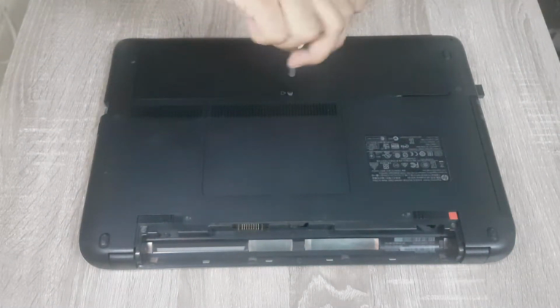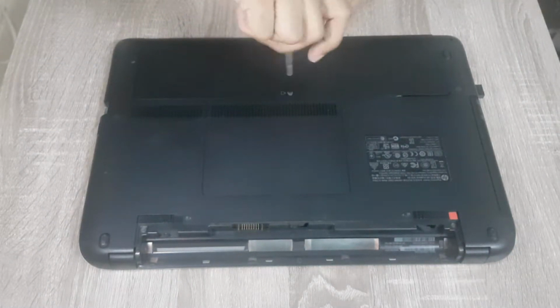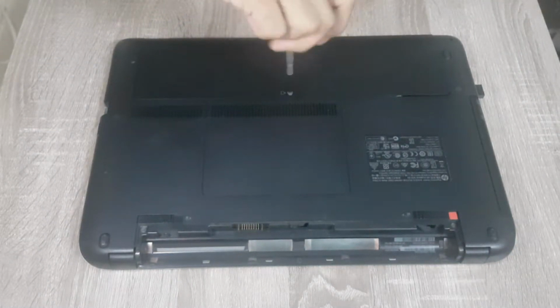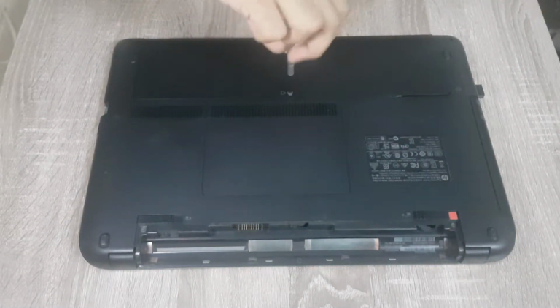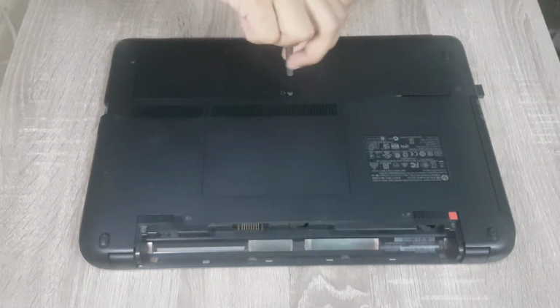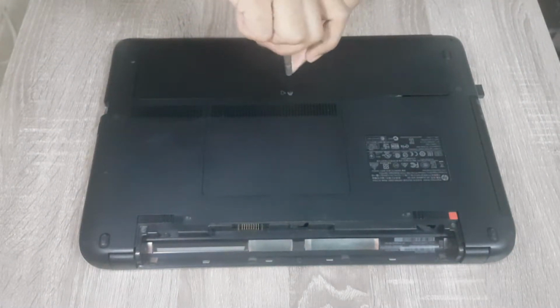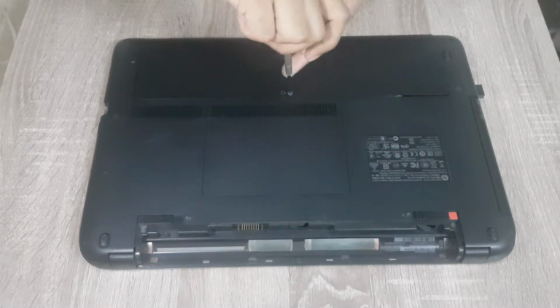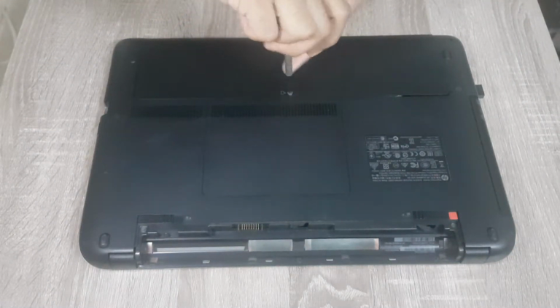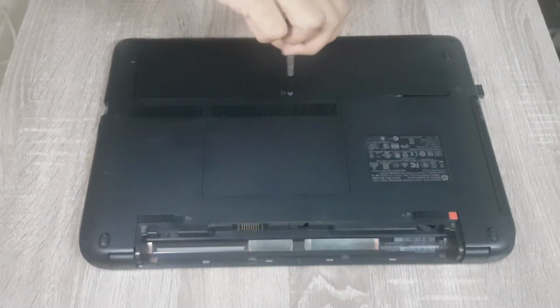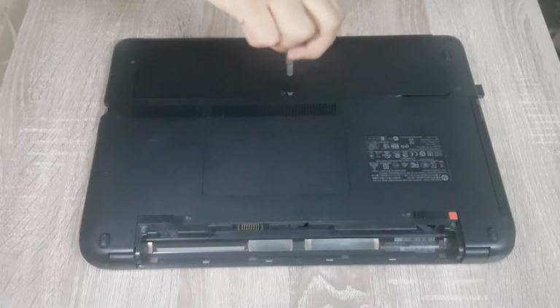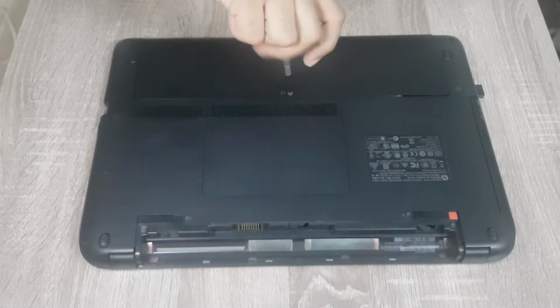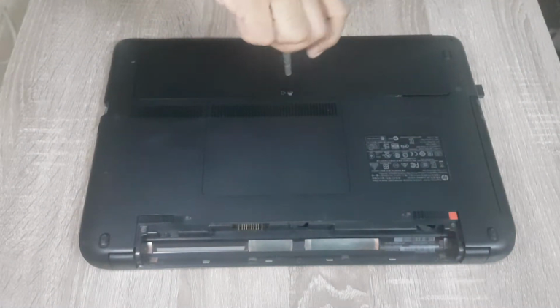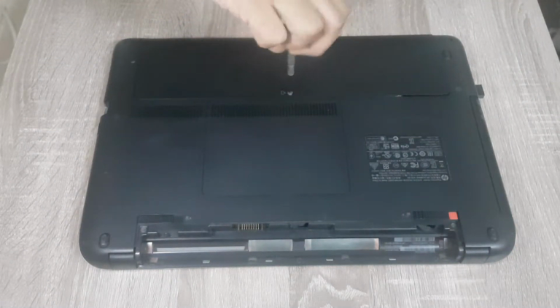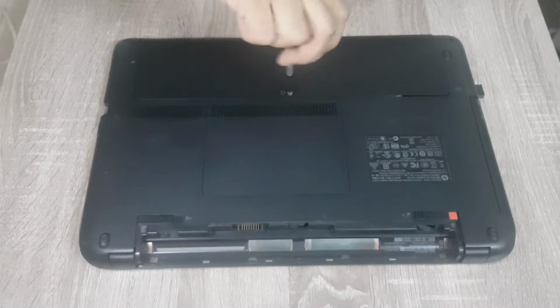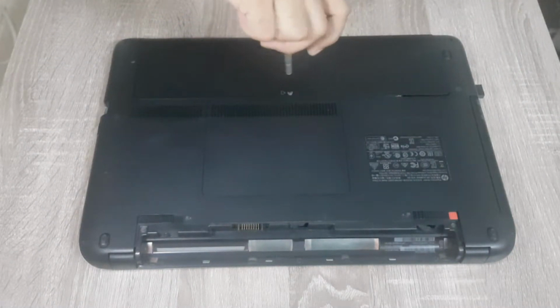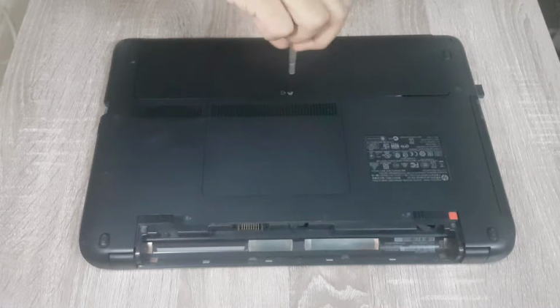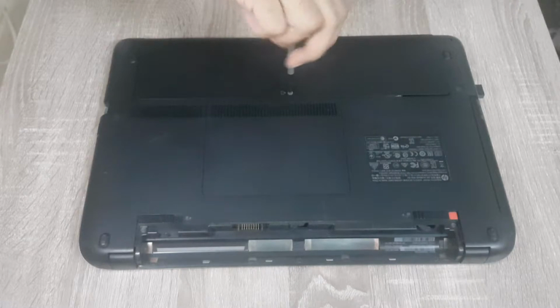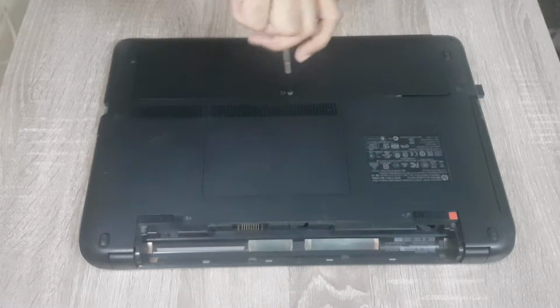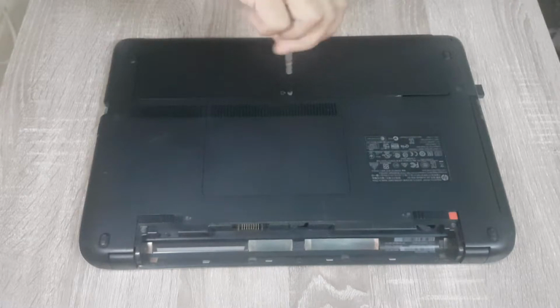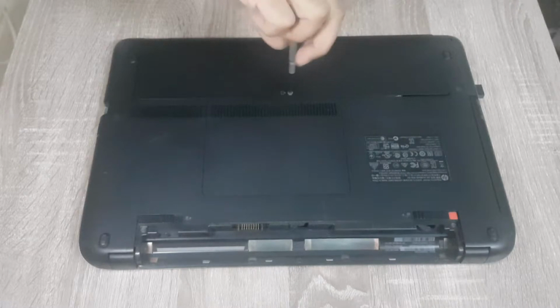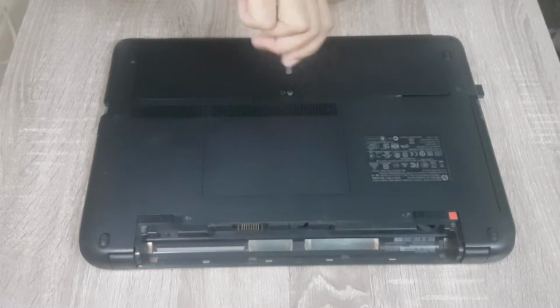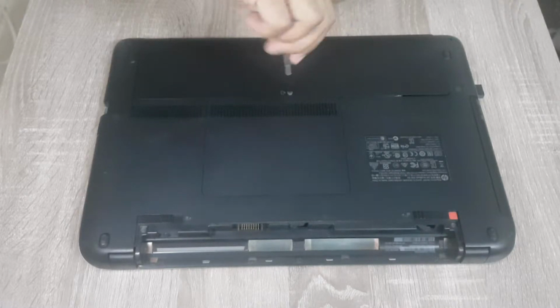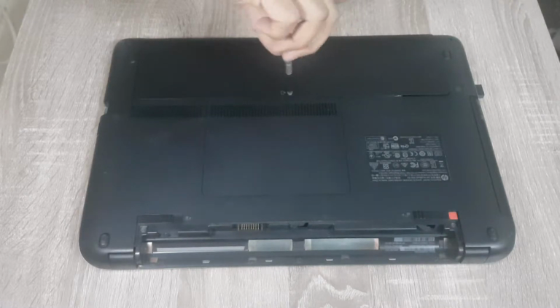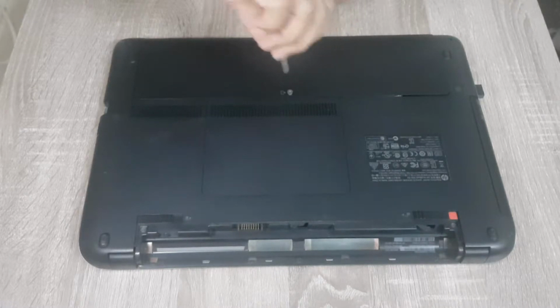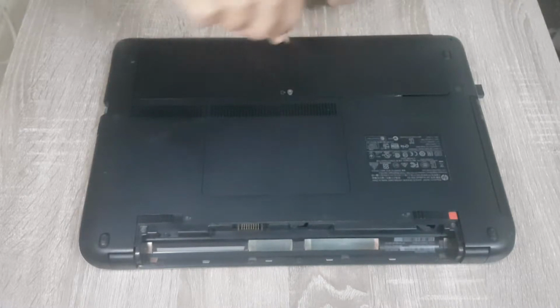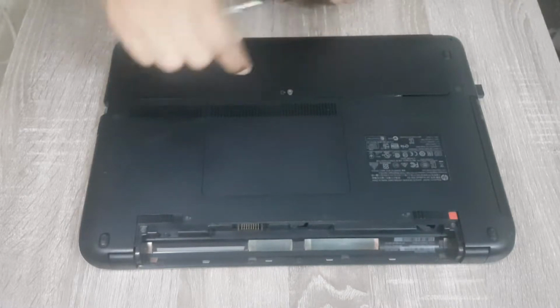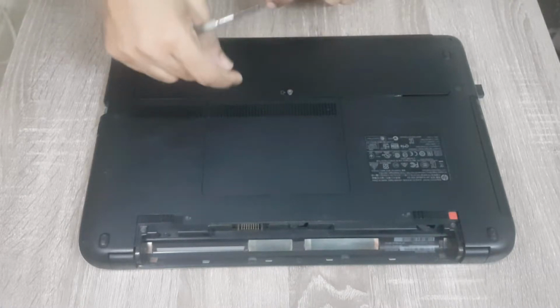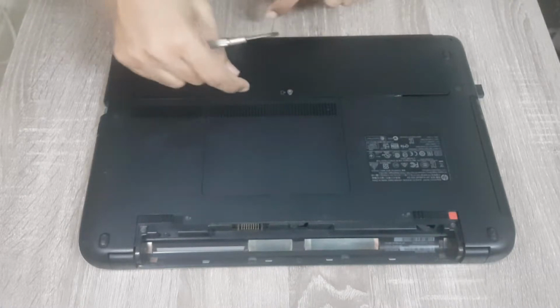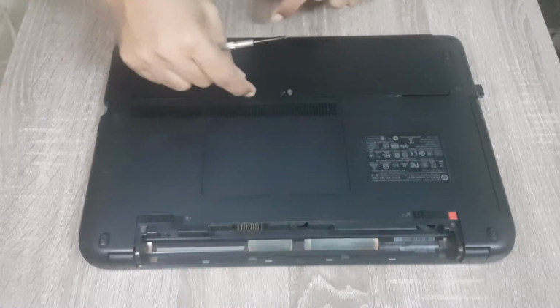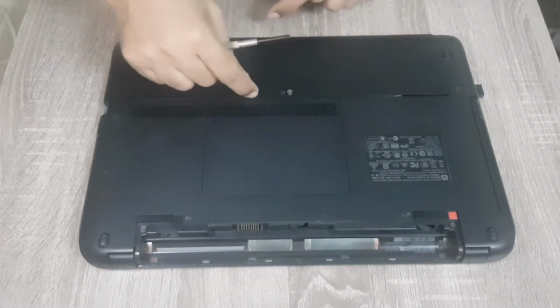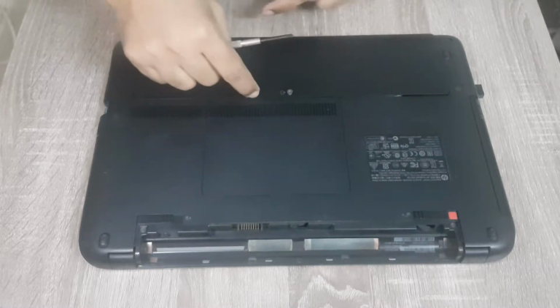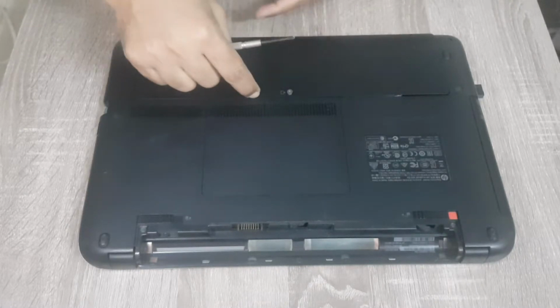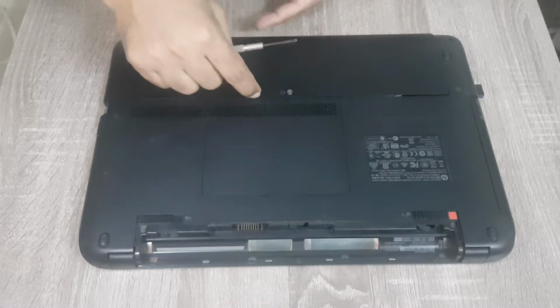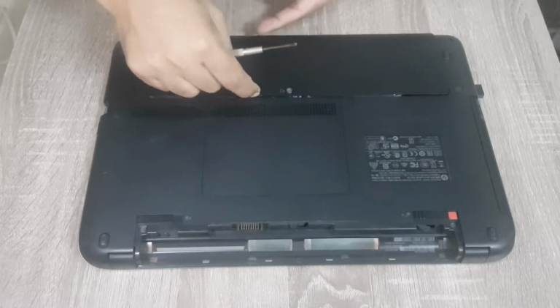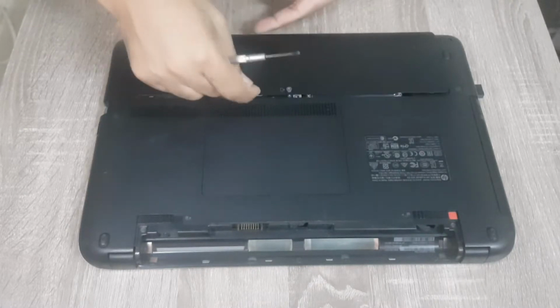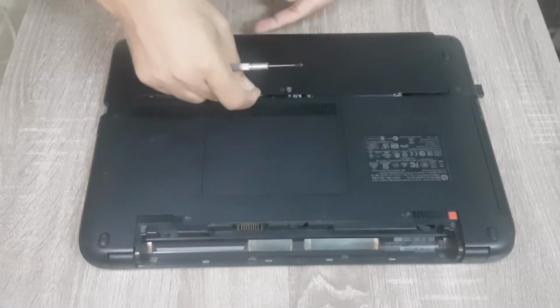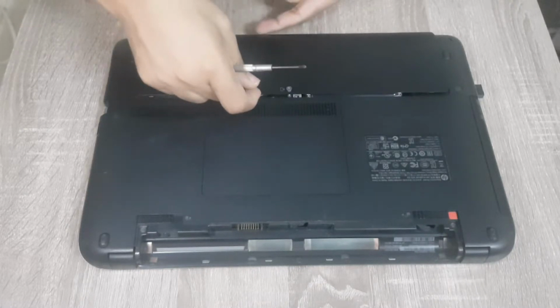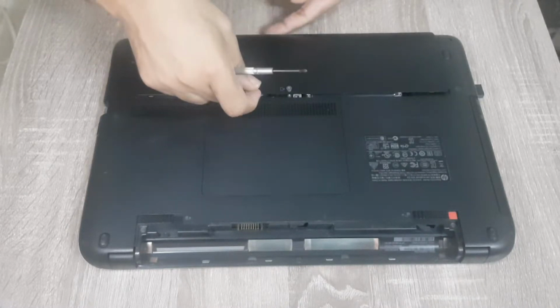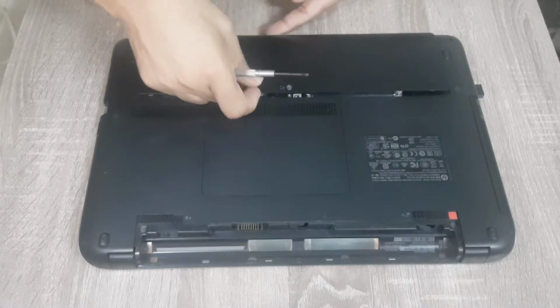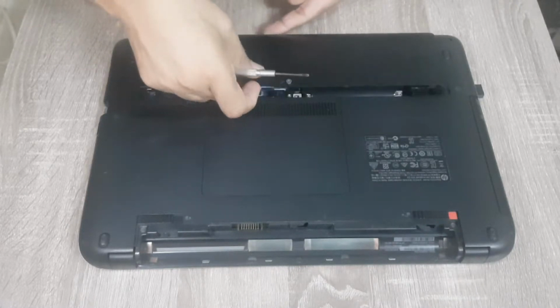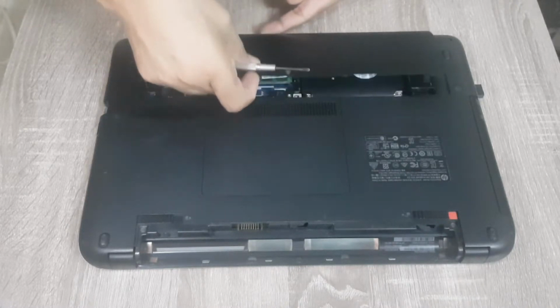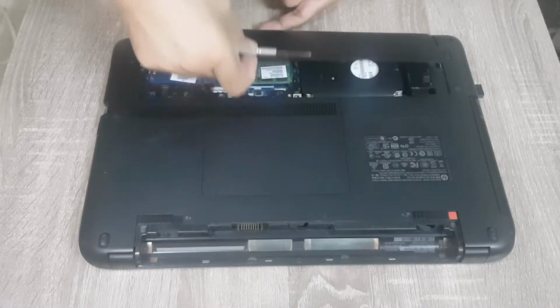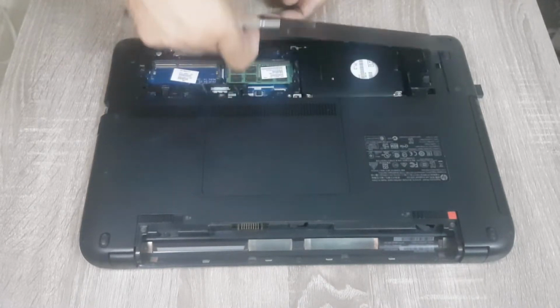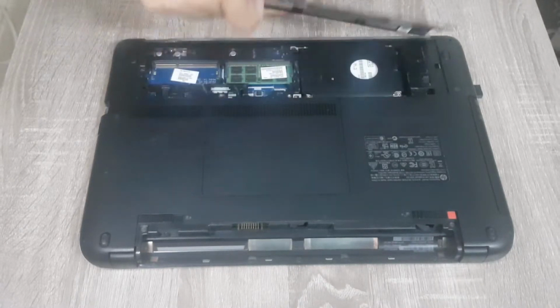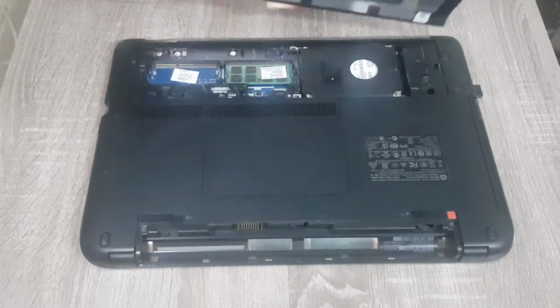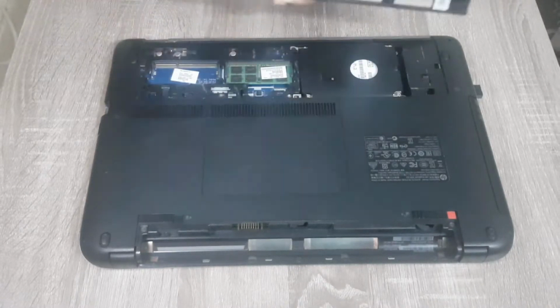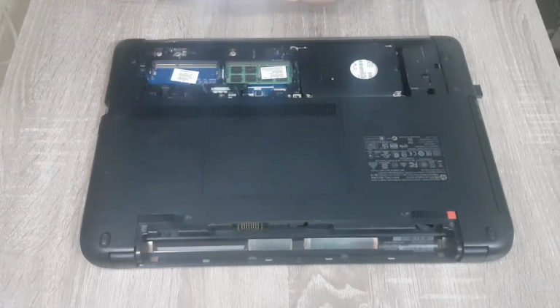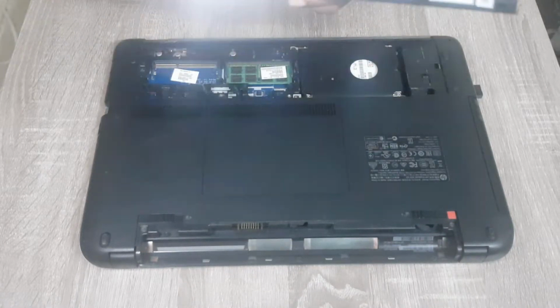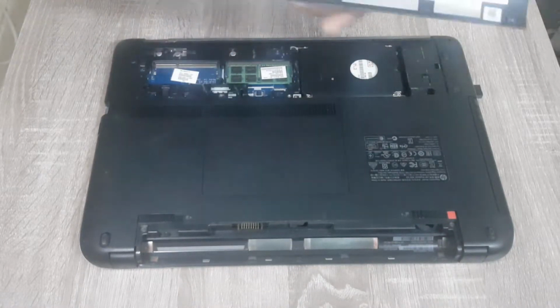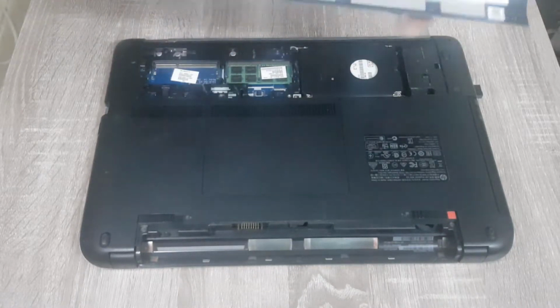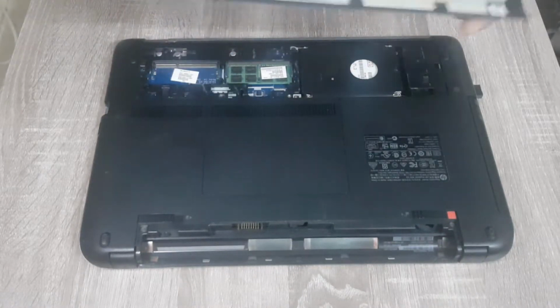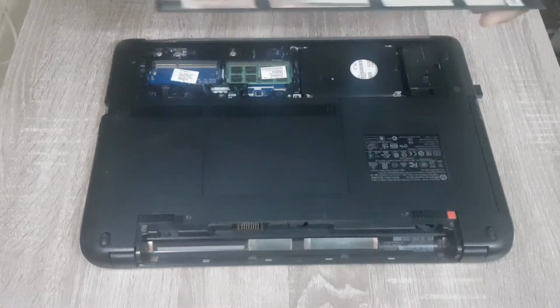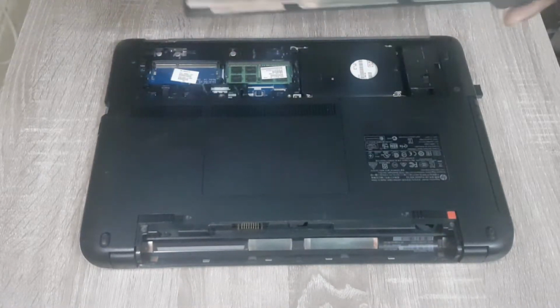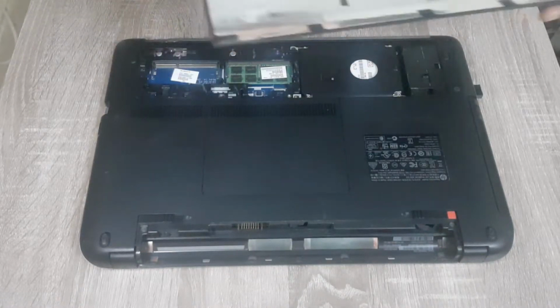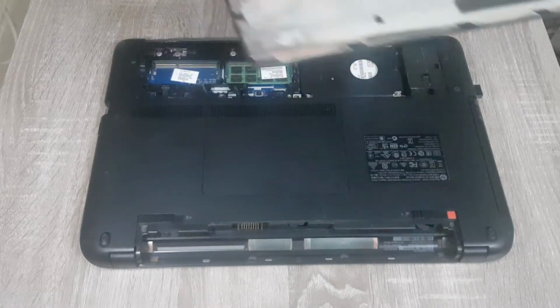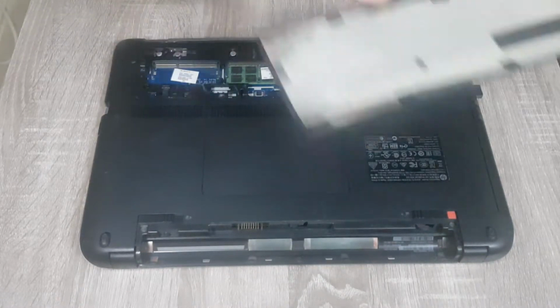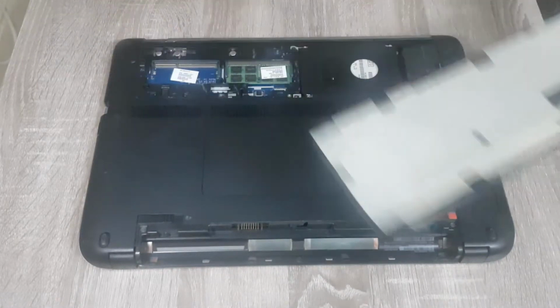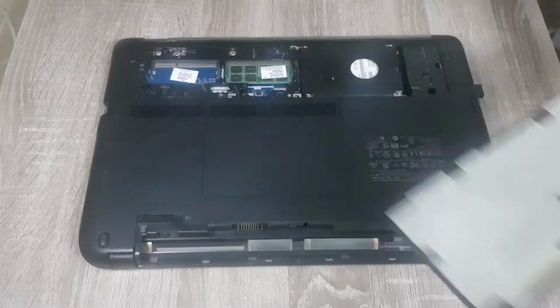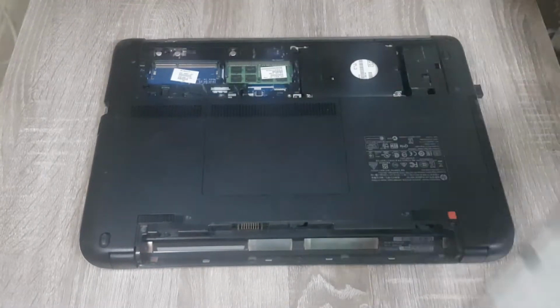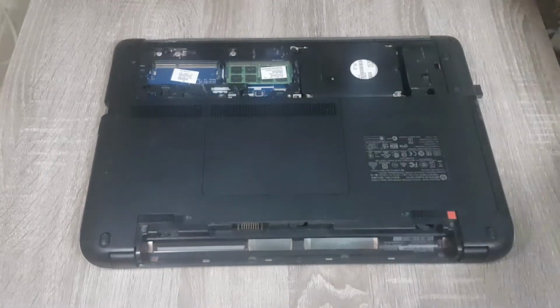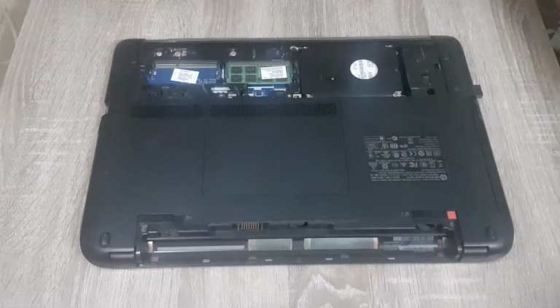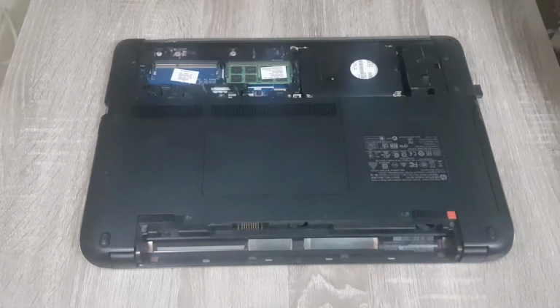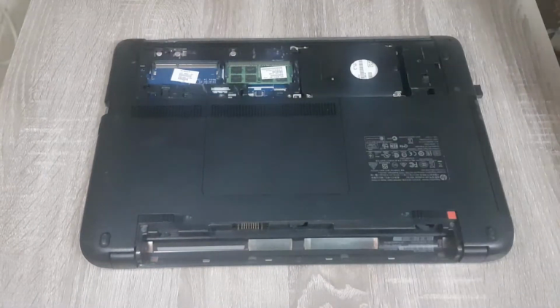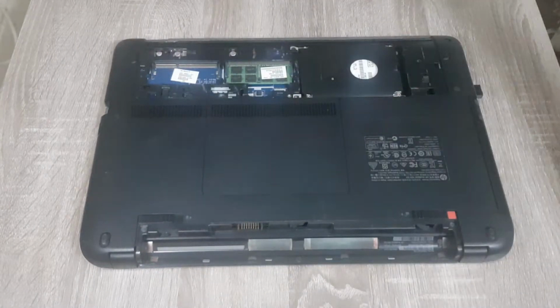Now you have to open this cover. There is one screw over there. As you can see, the cover is now open.